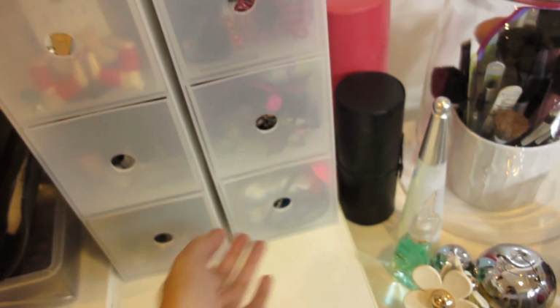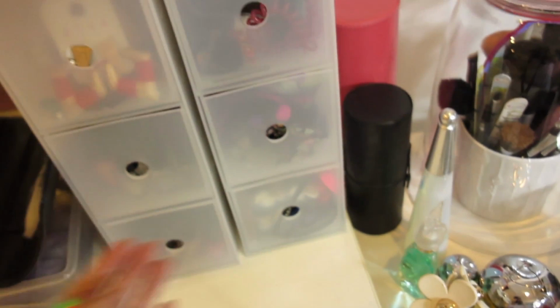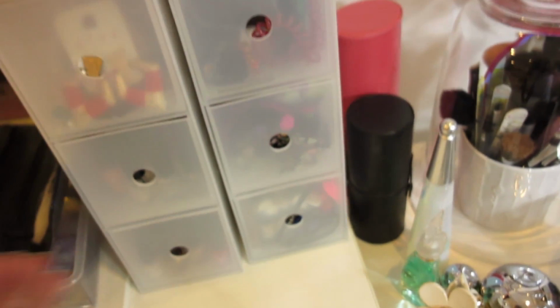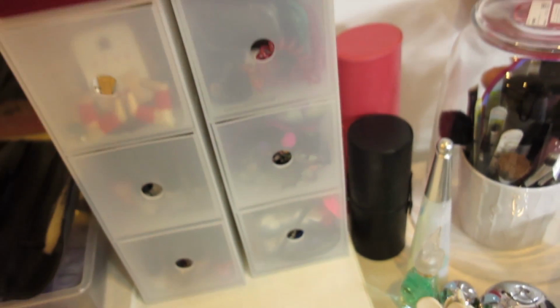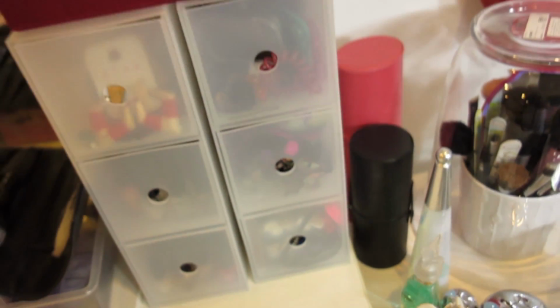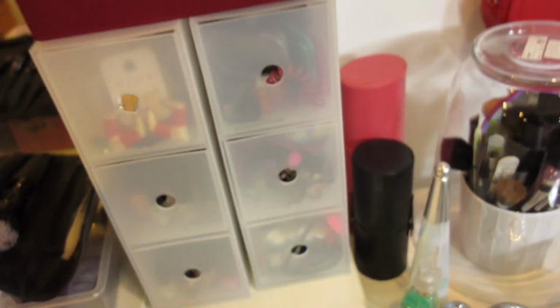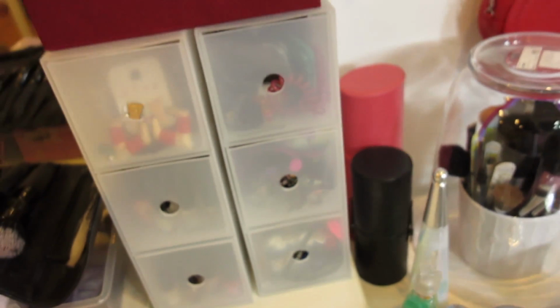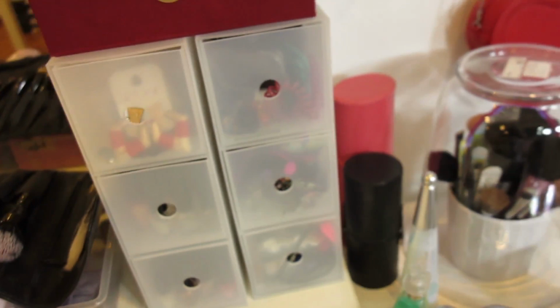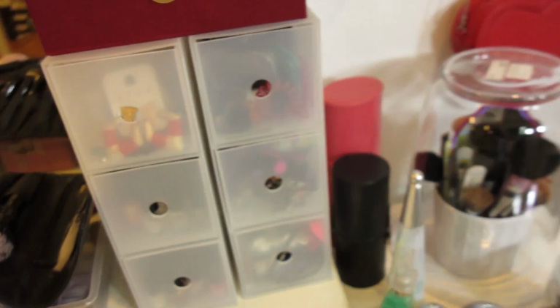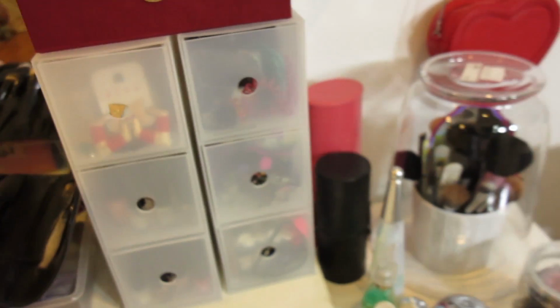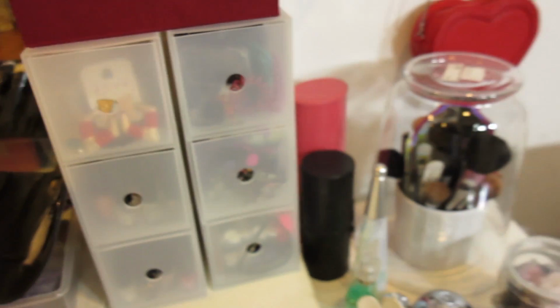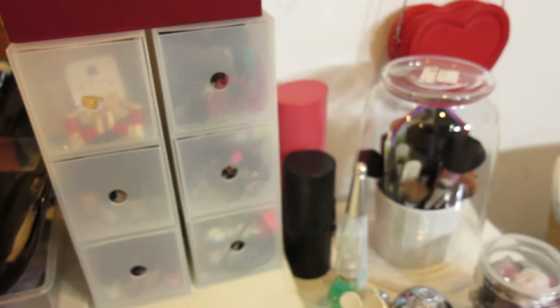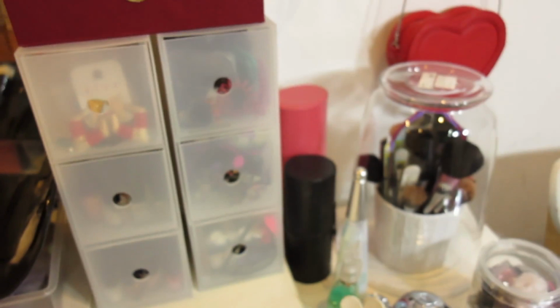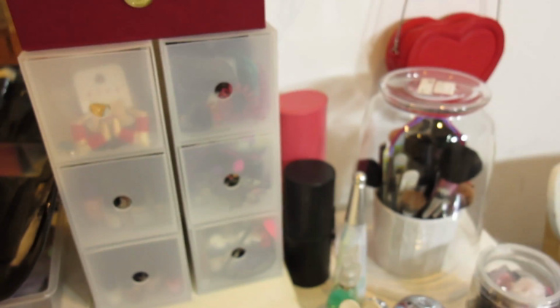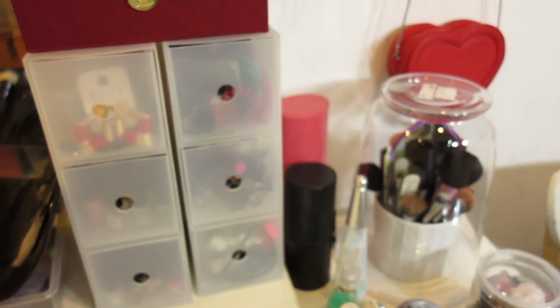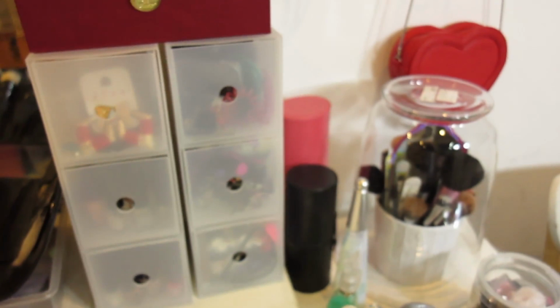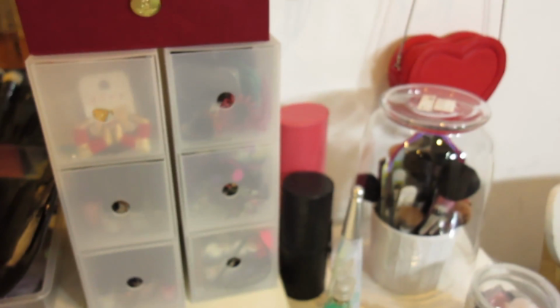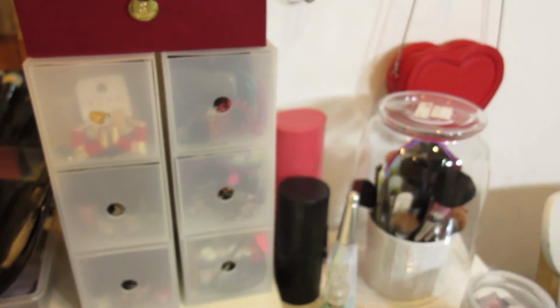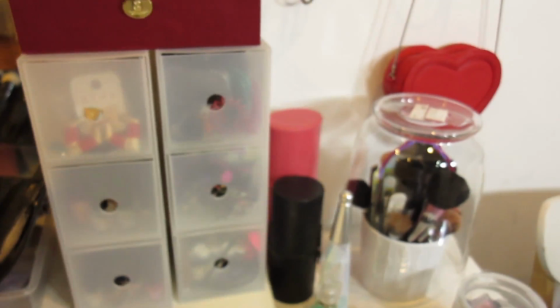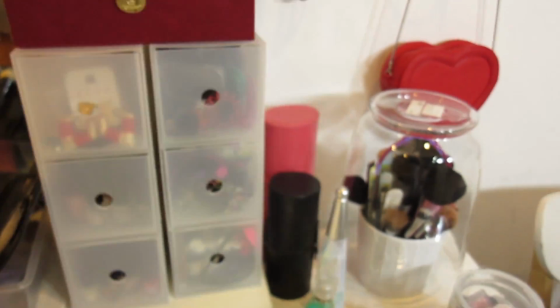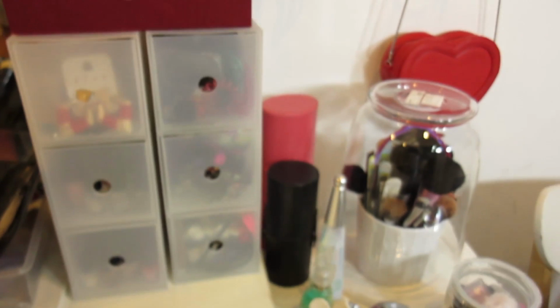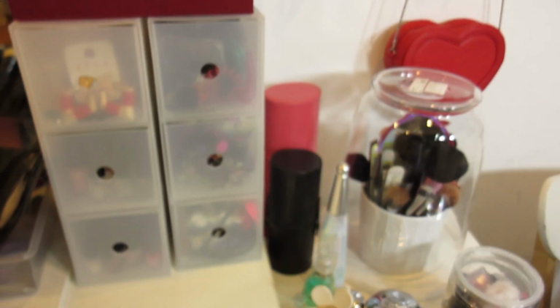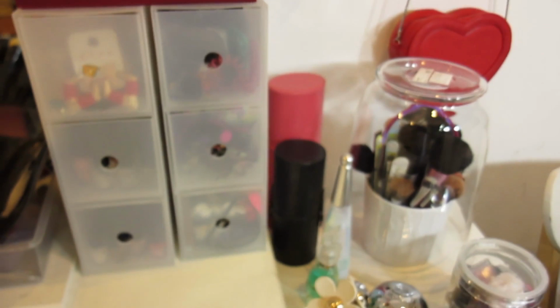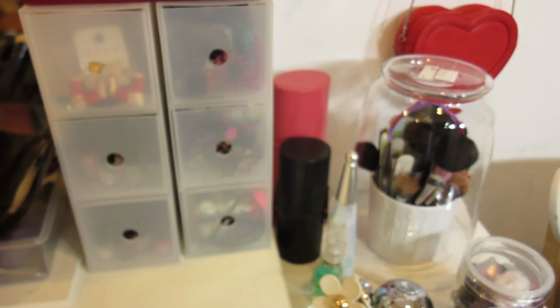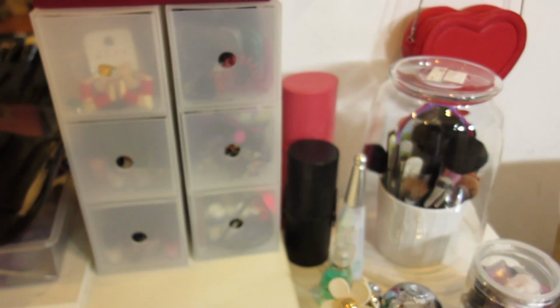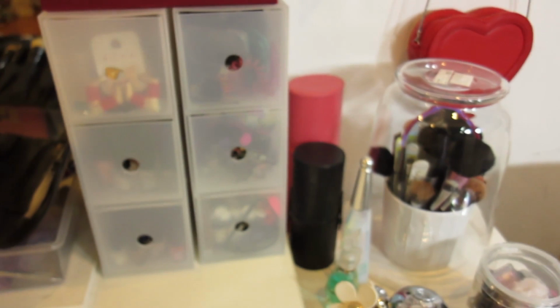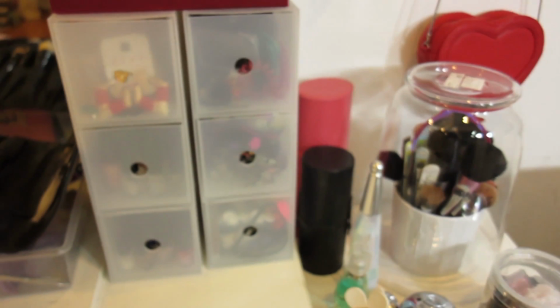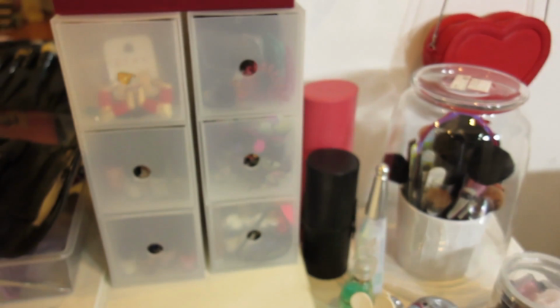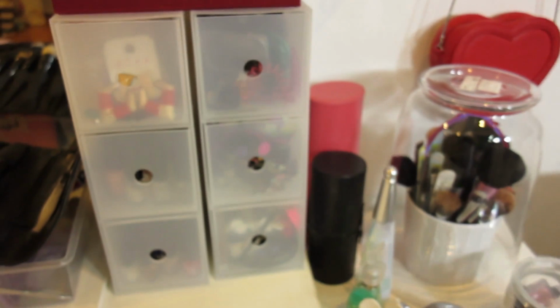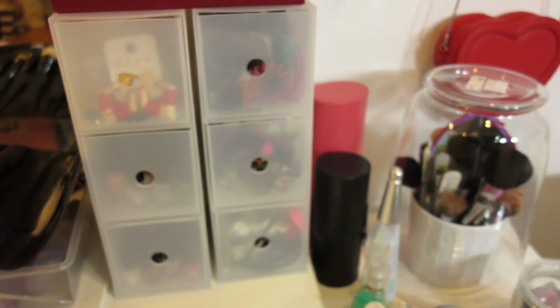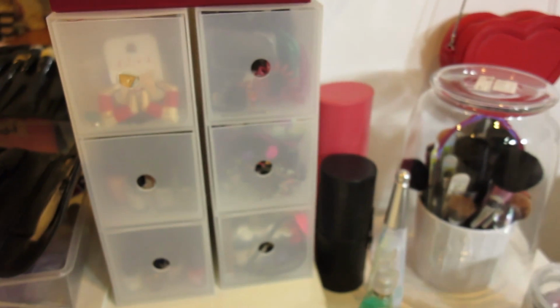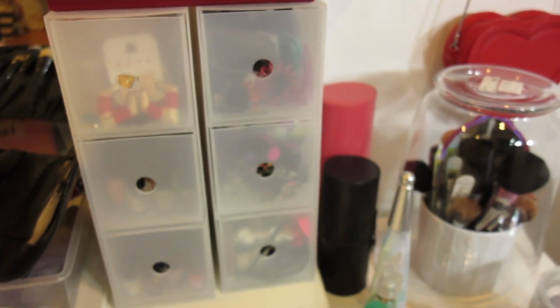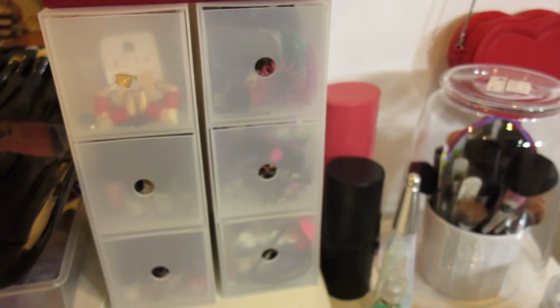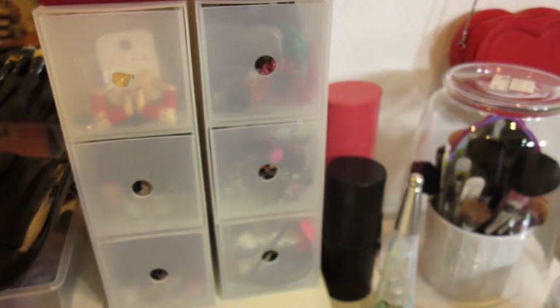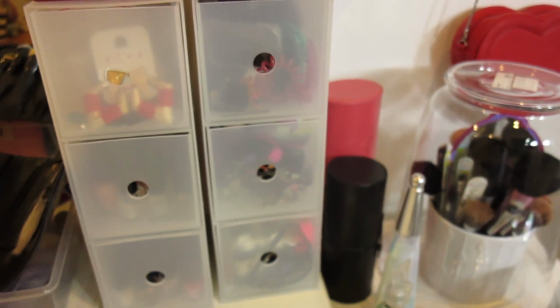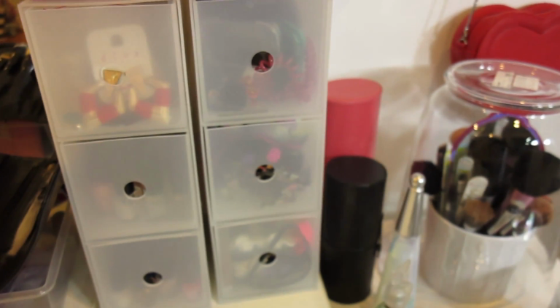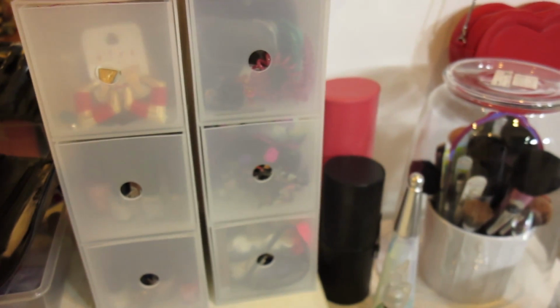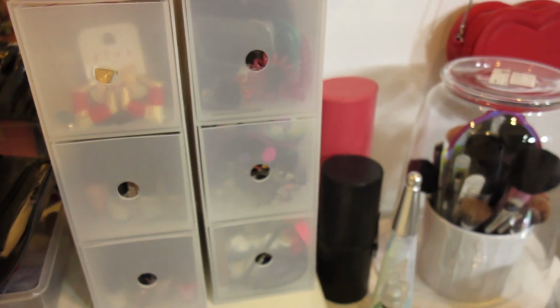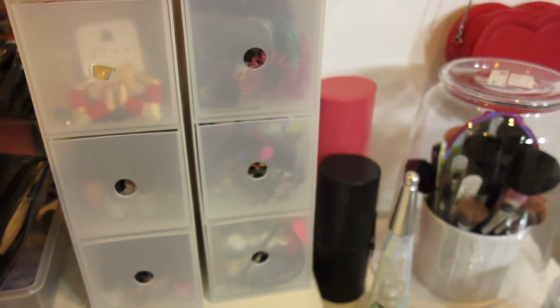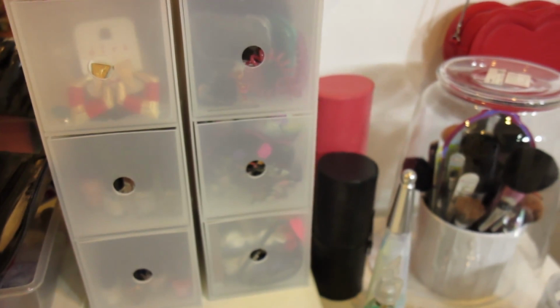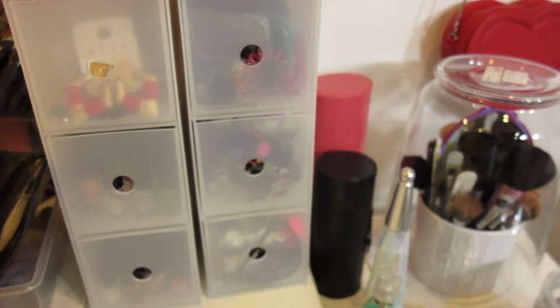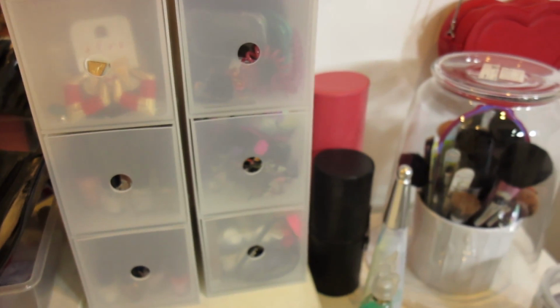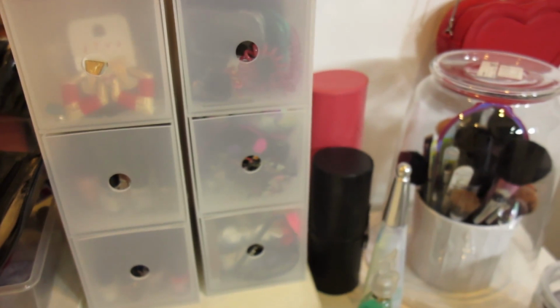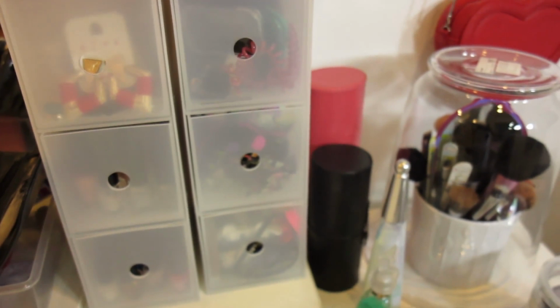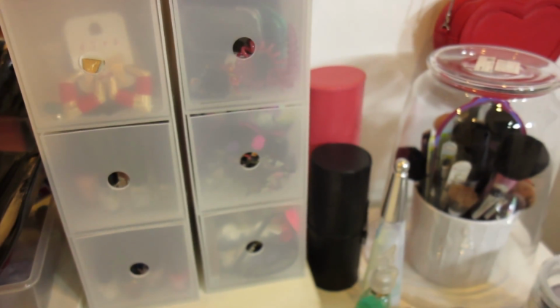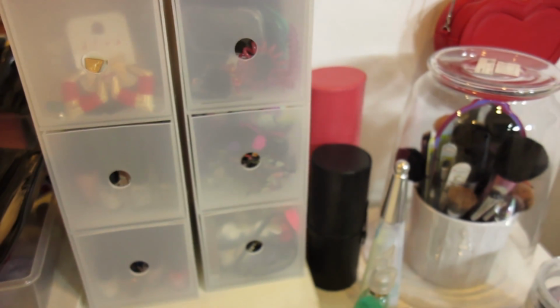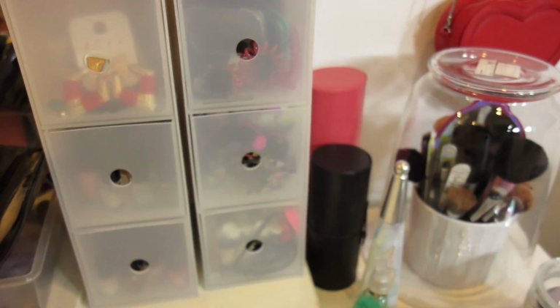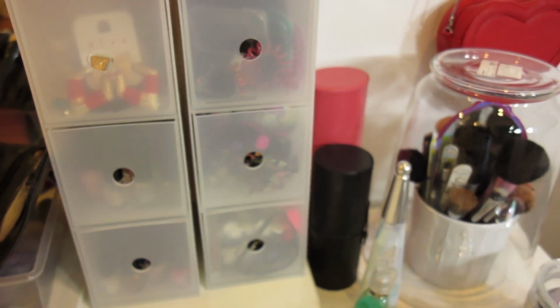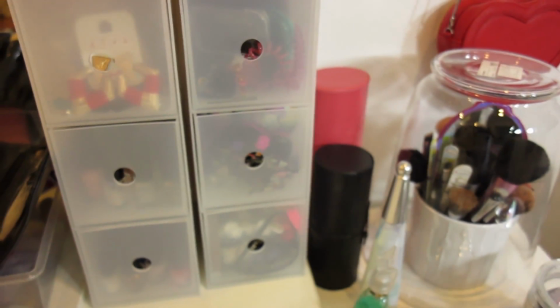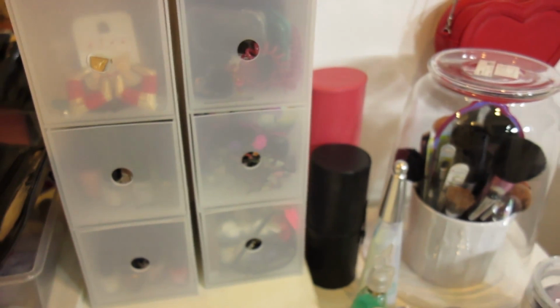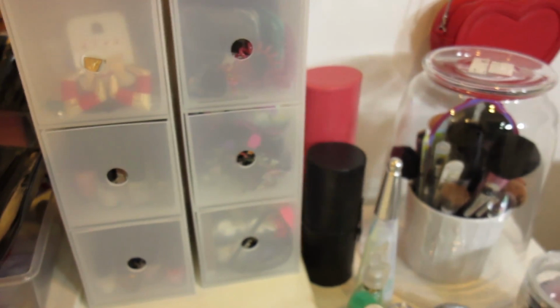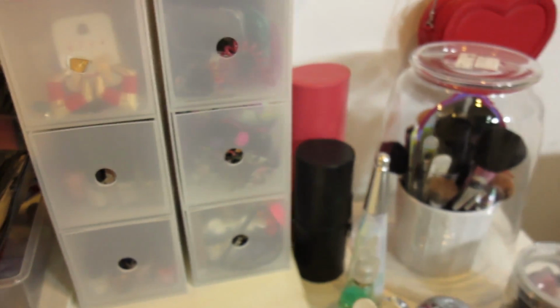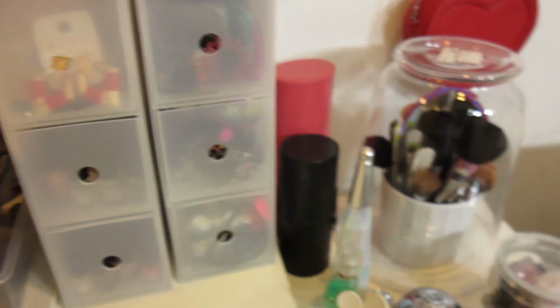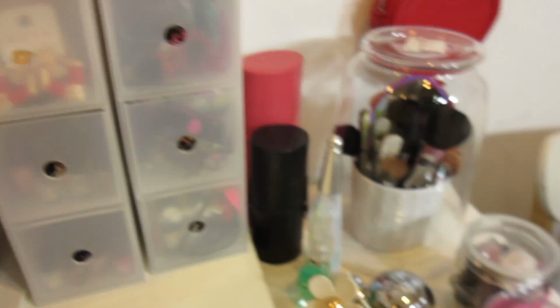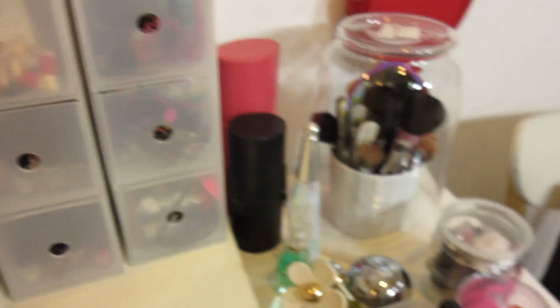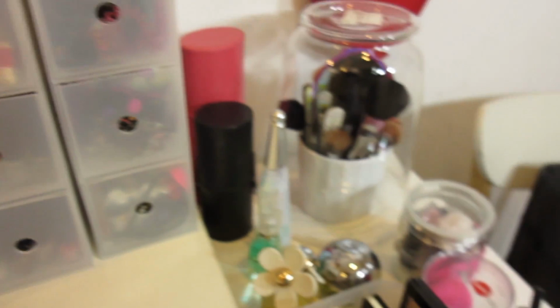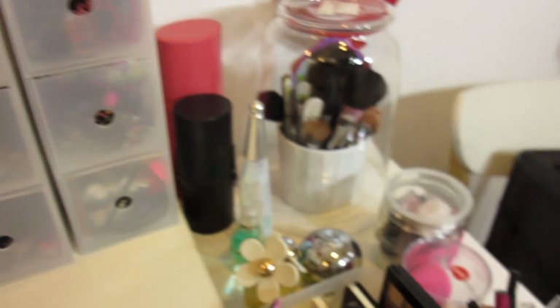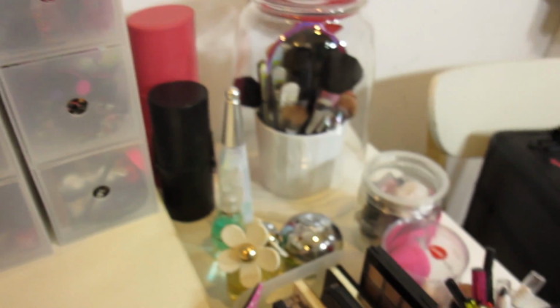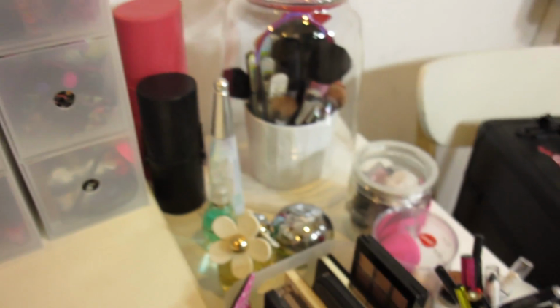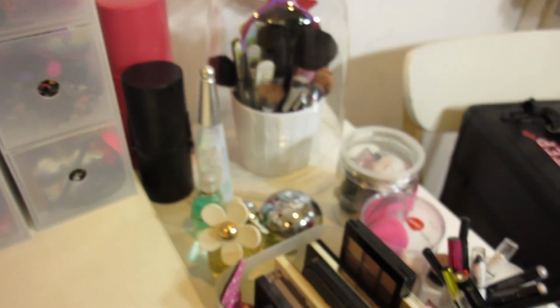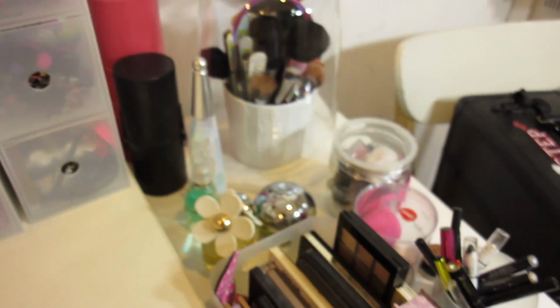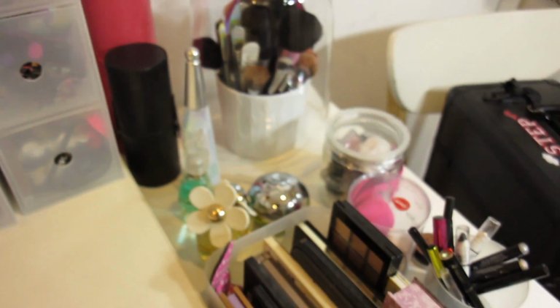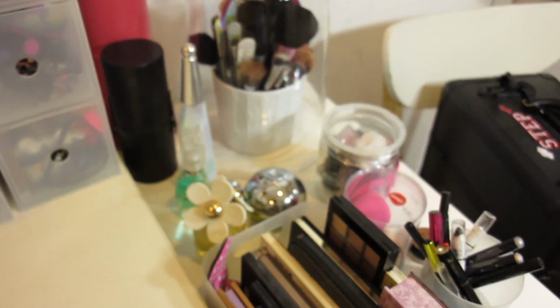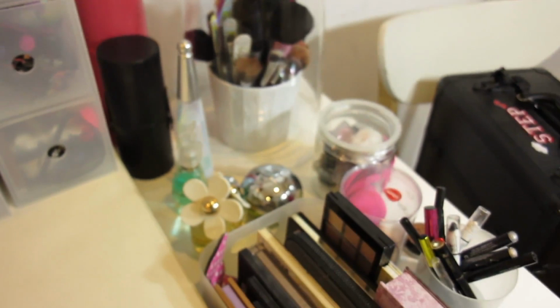So those were my Muji boxes on top of my vanity table. Now I'm going to move on to the other one.